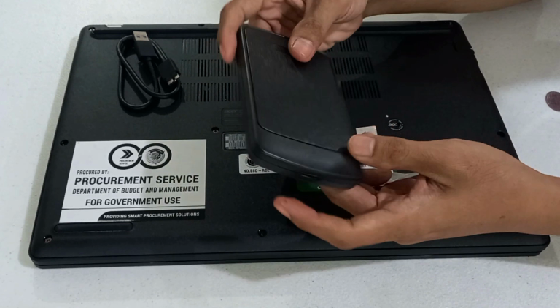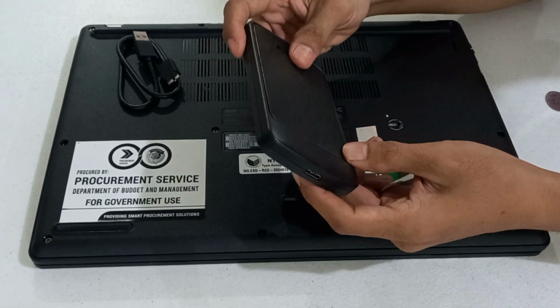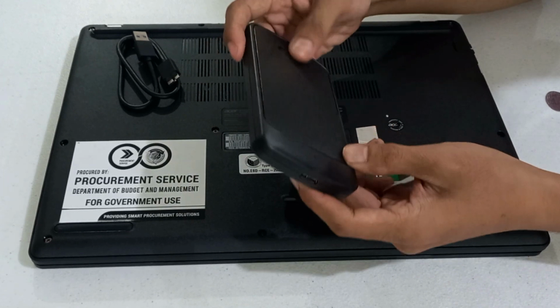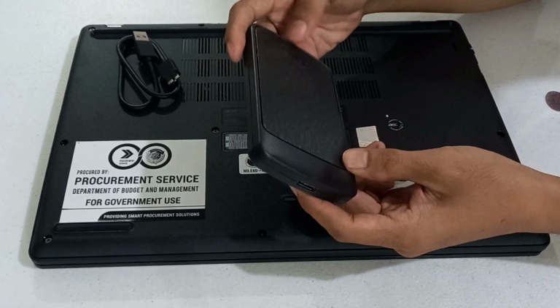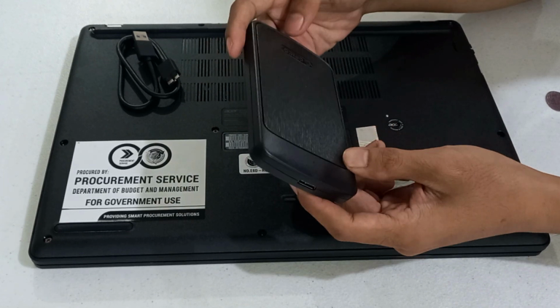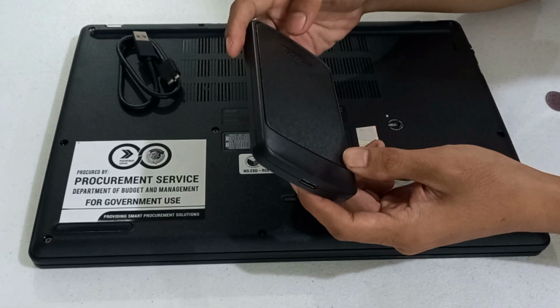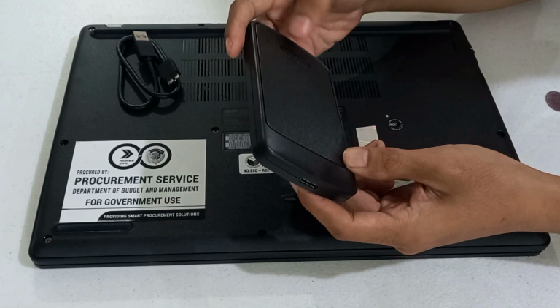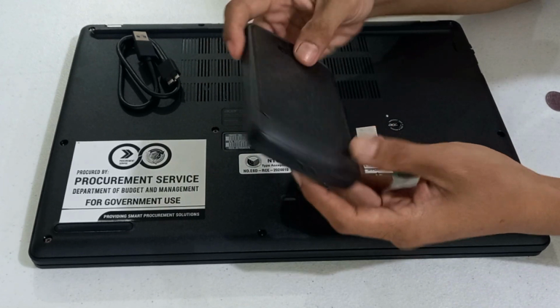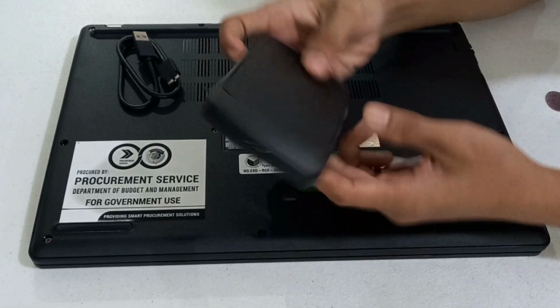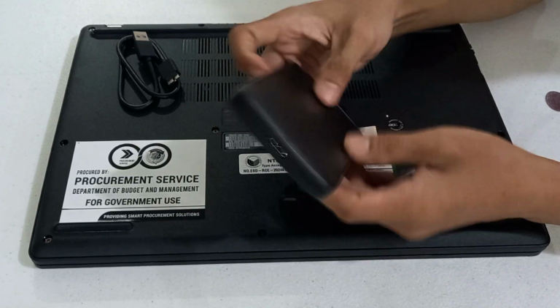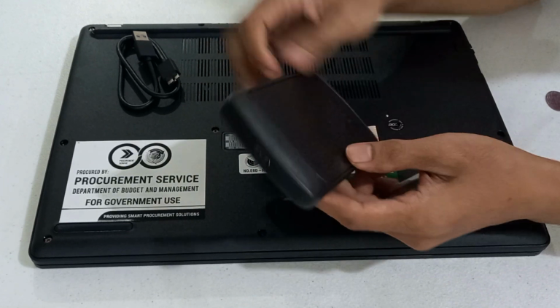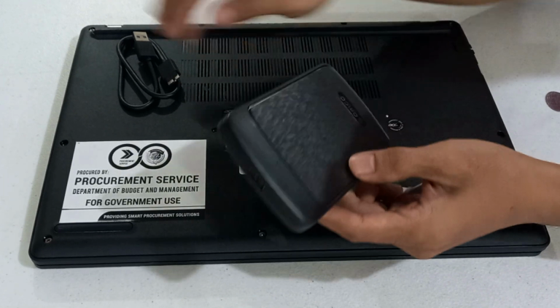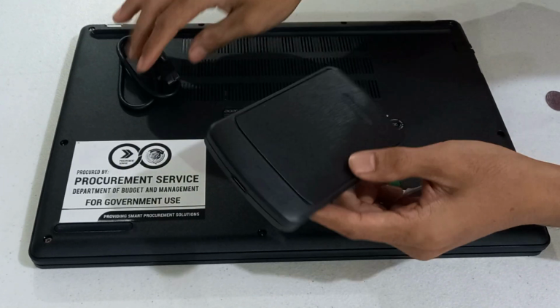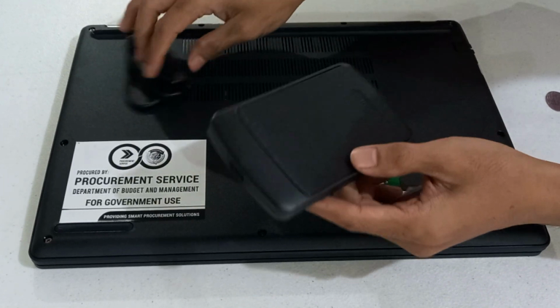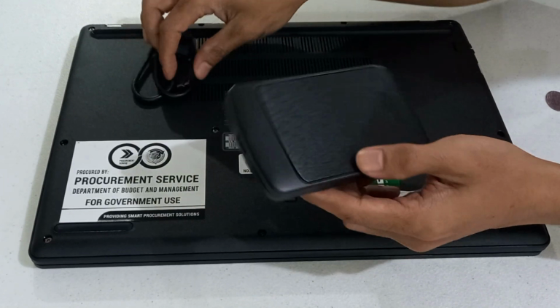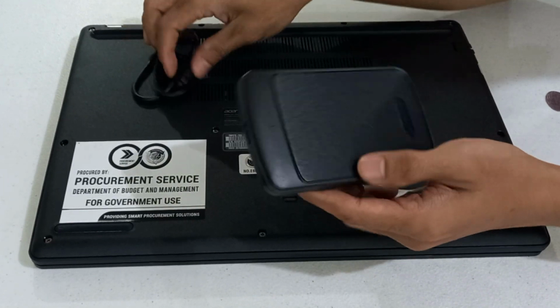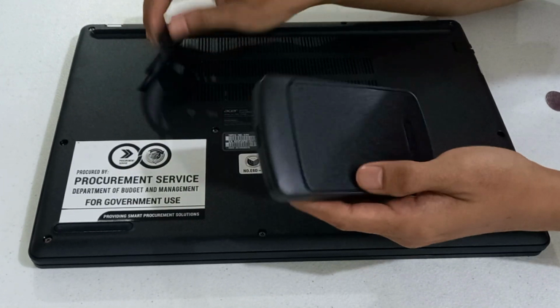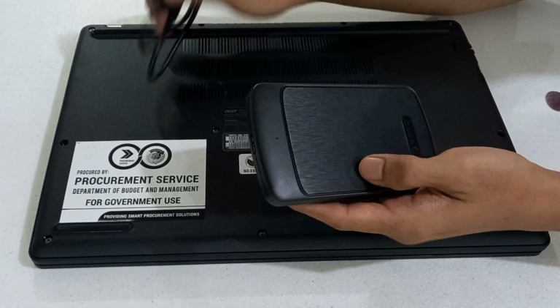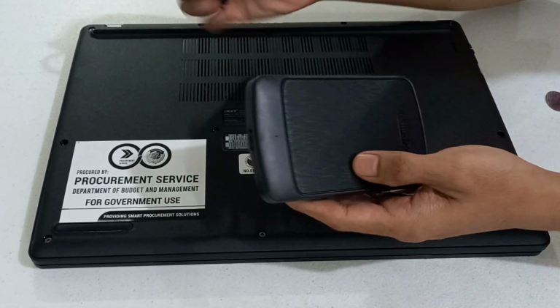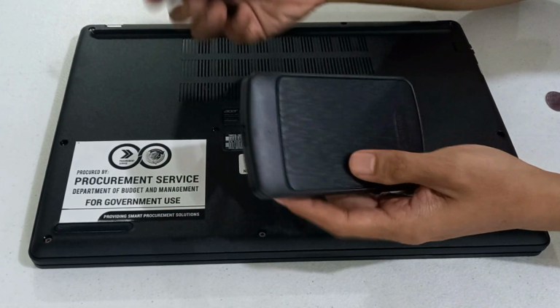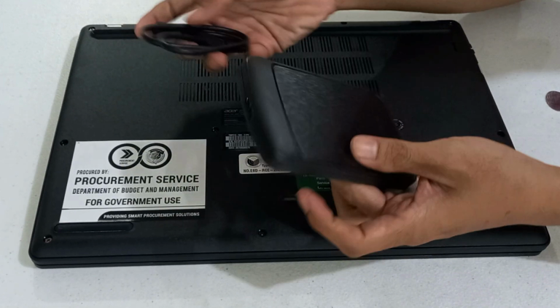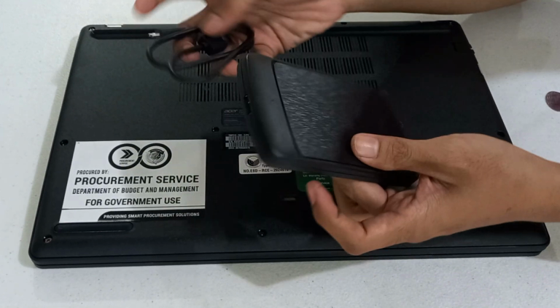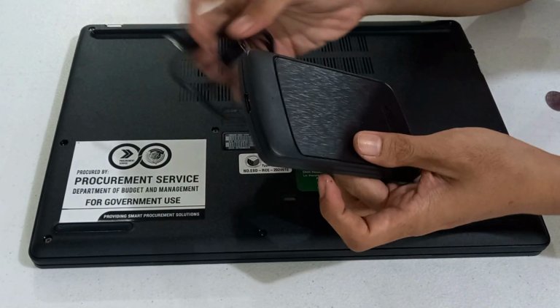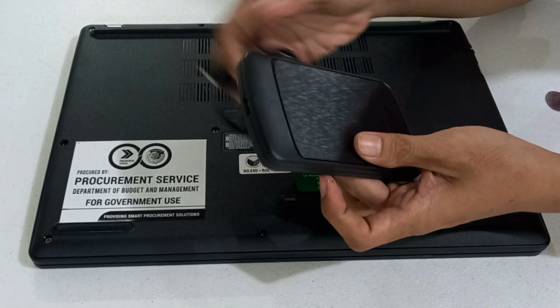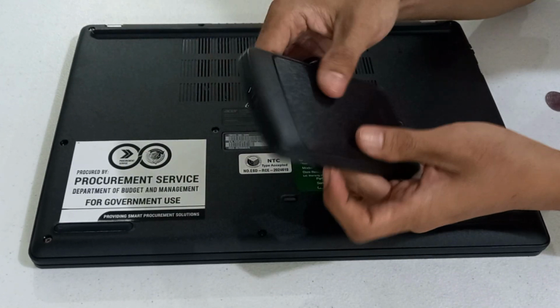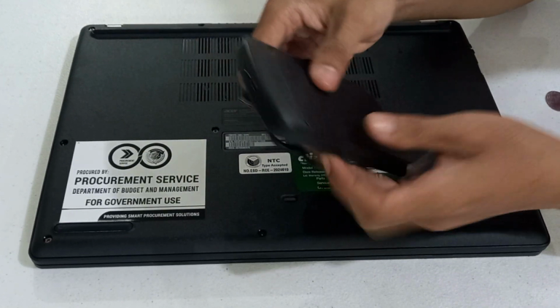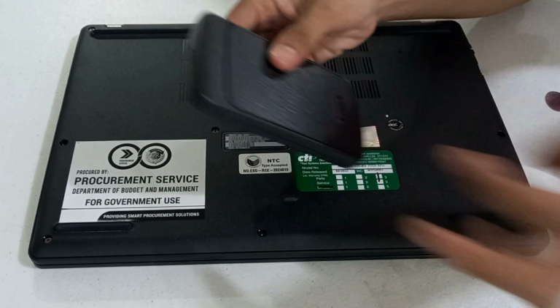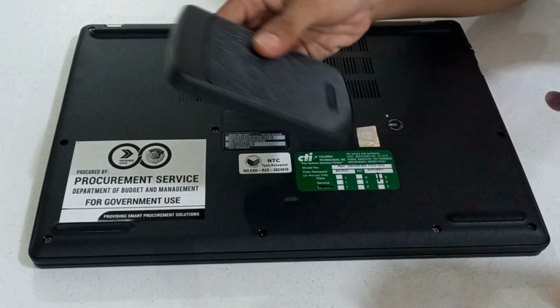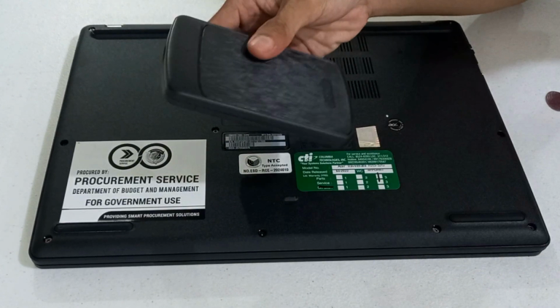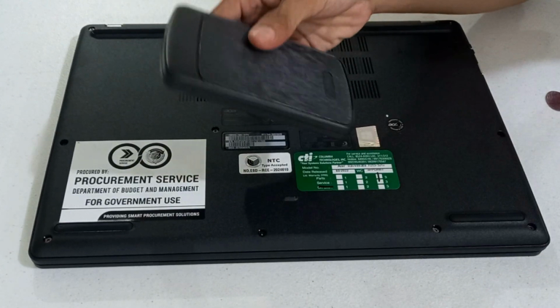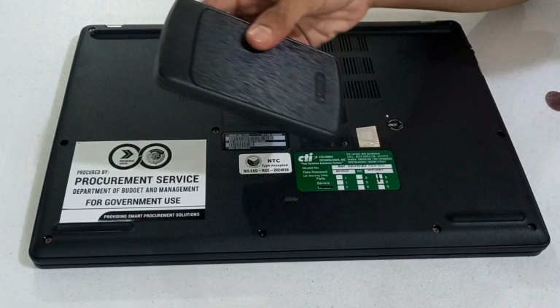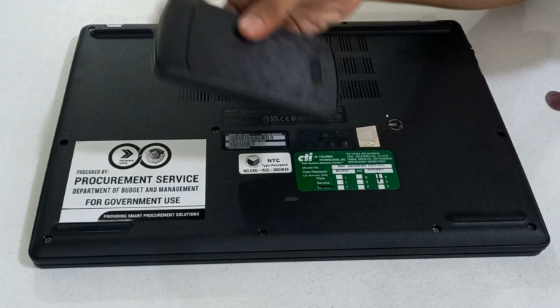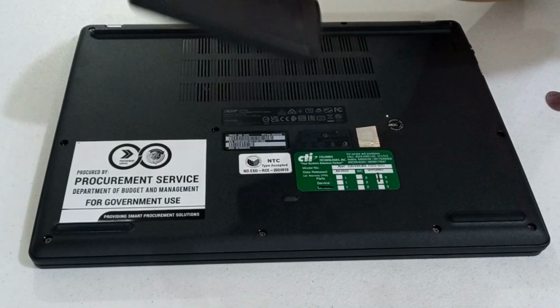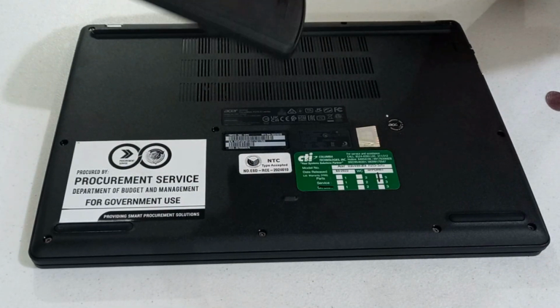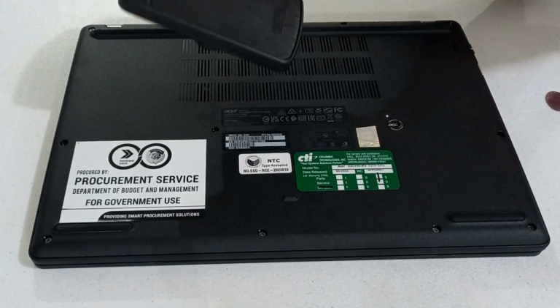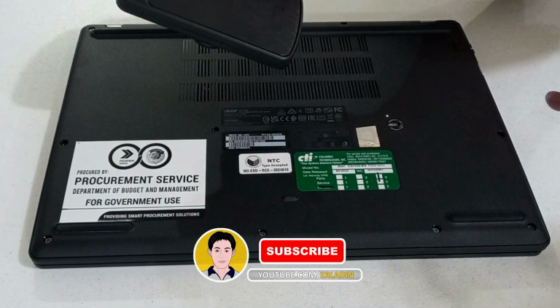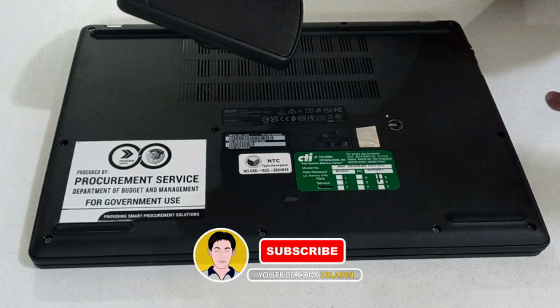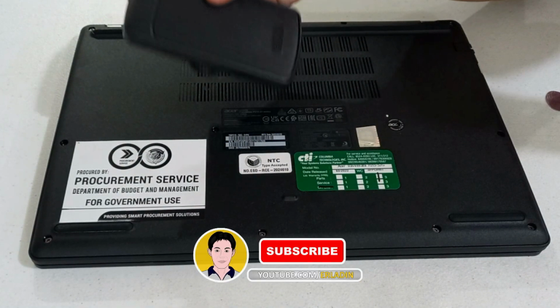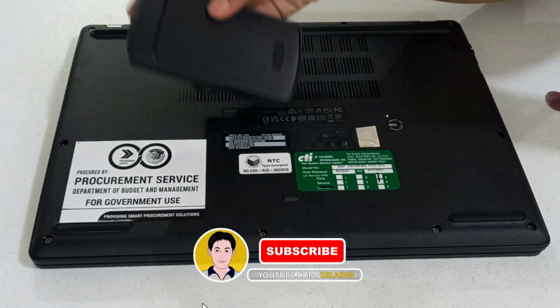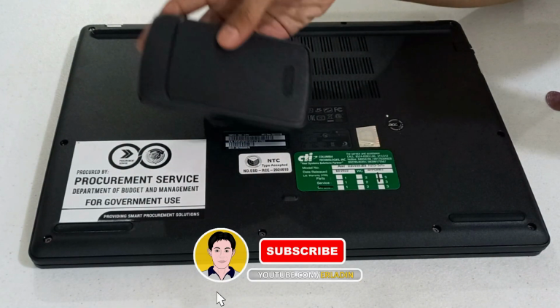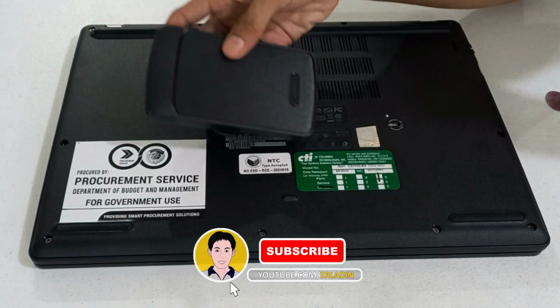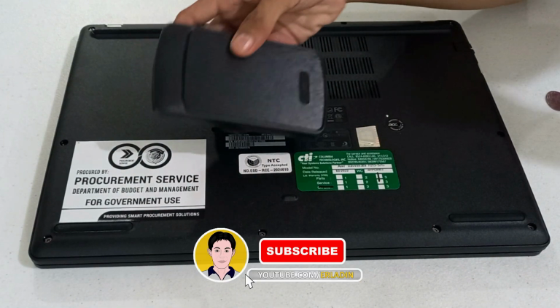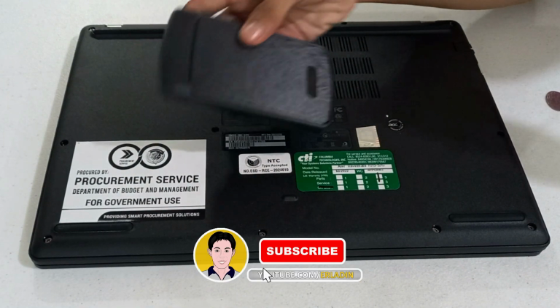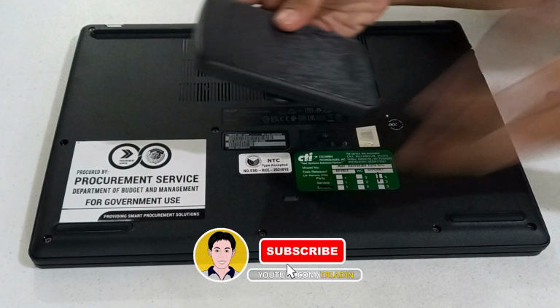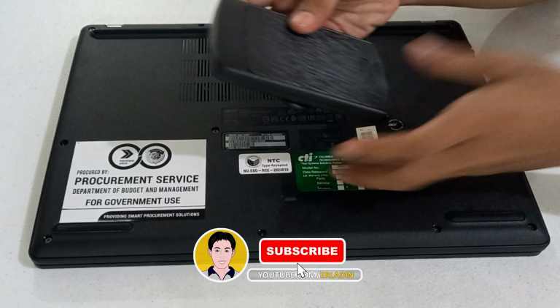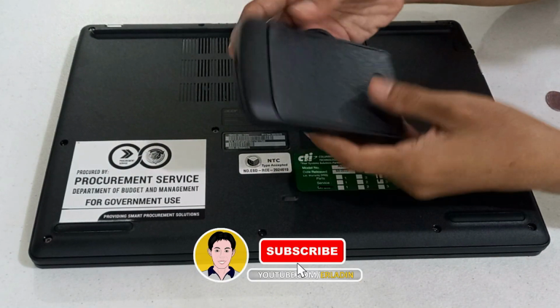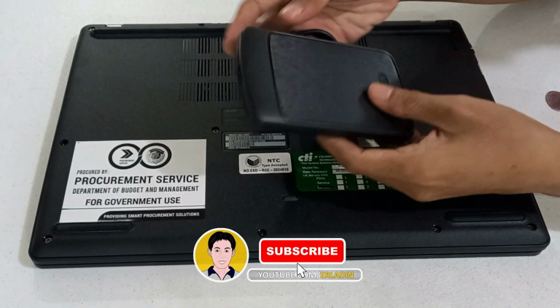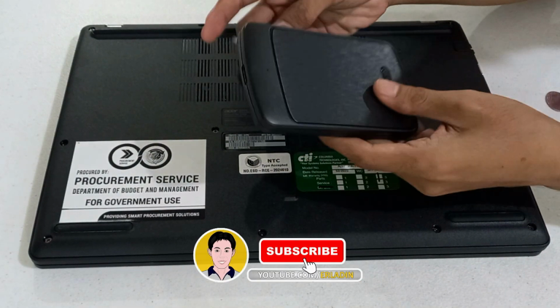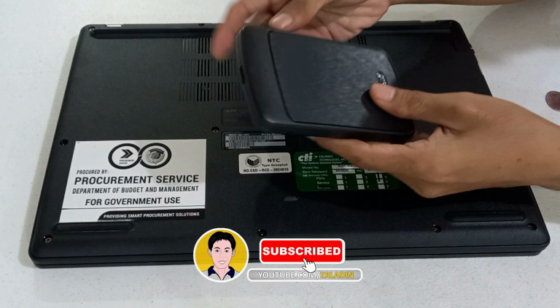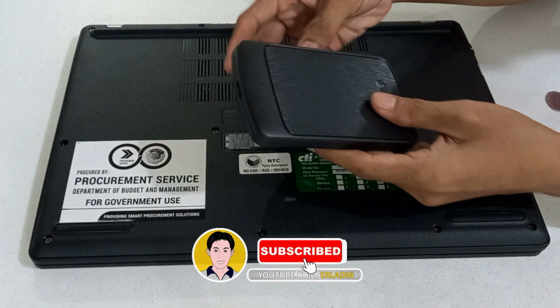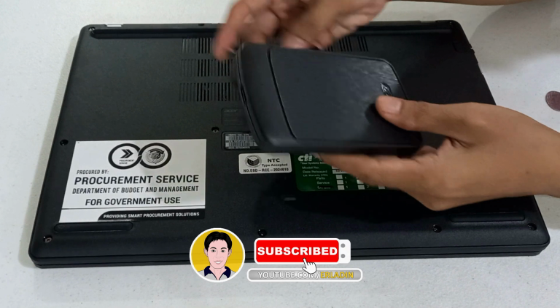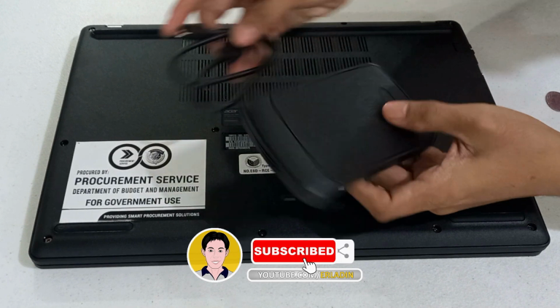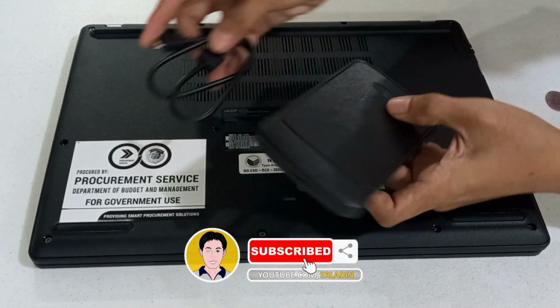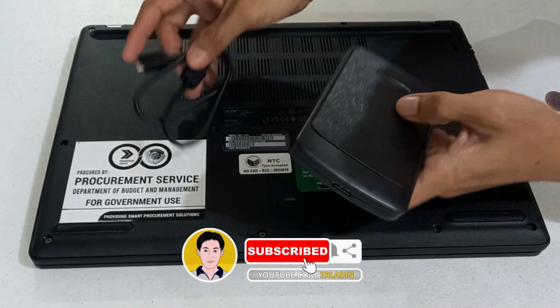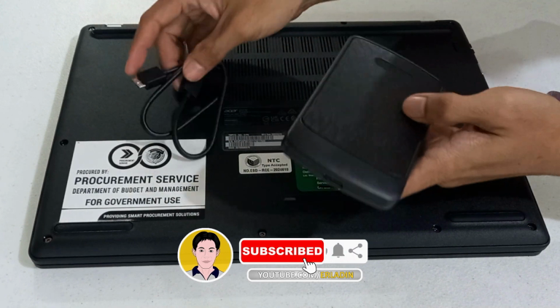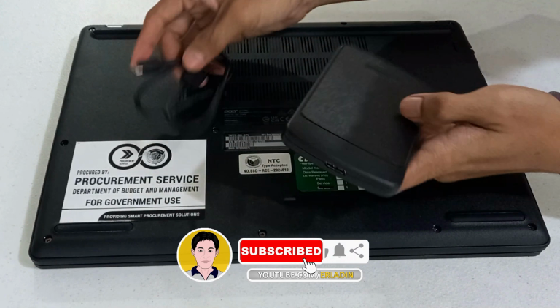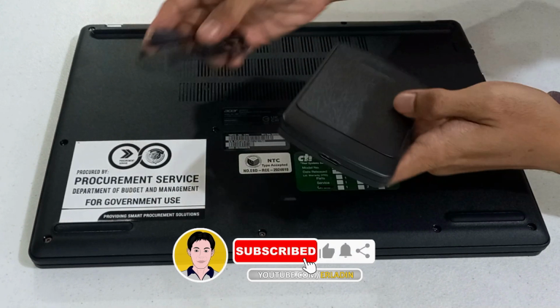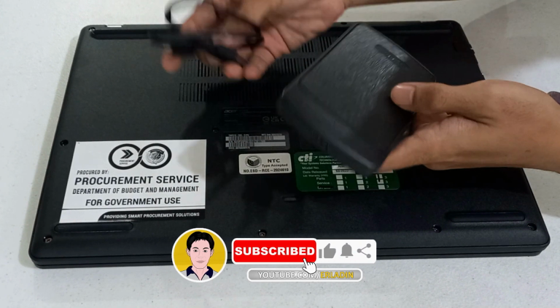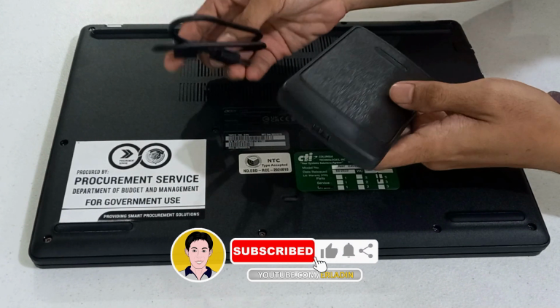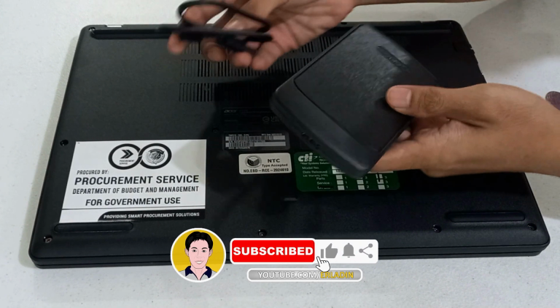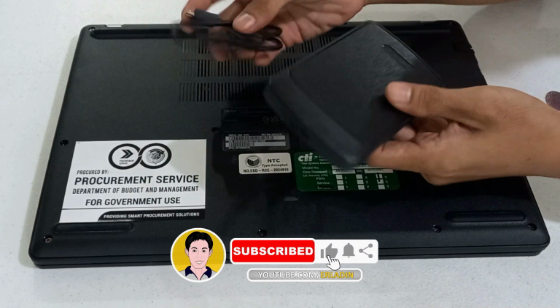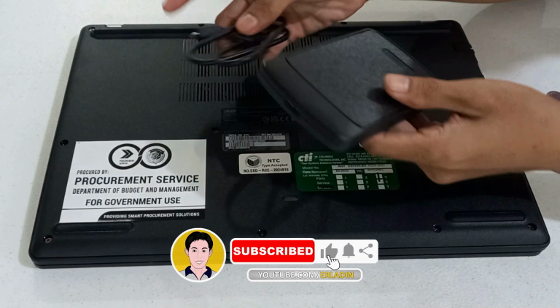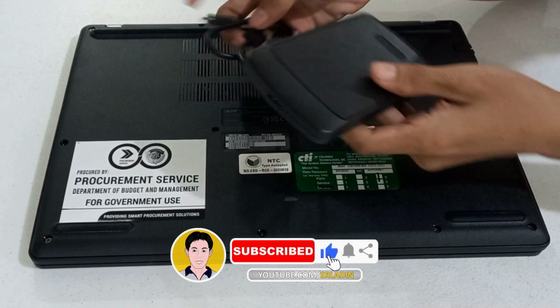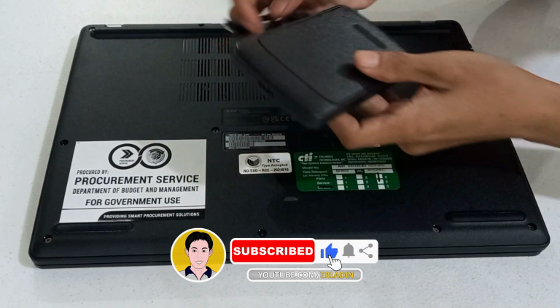We had successfully replaced the hard drive with a solid state drive and used the removed drive as an external hard disk.